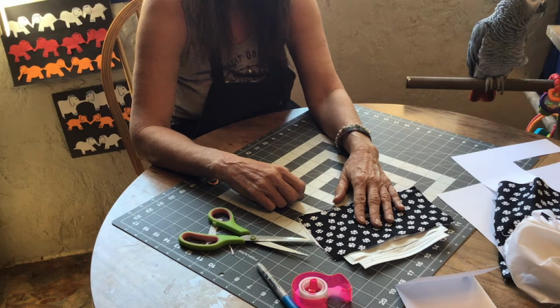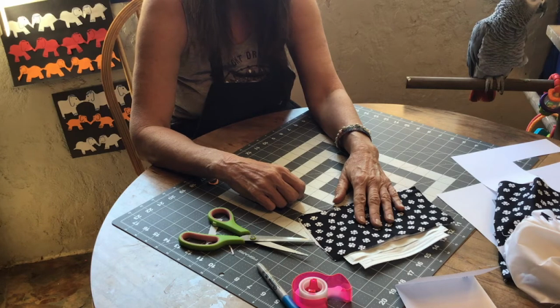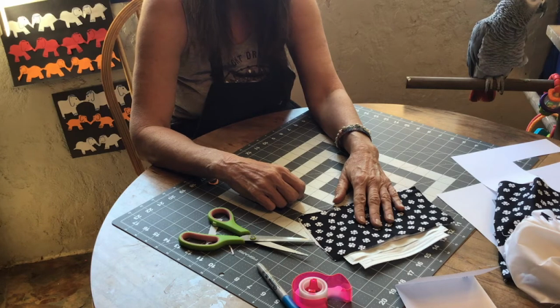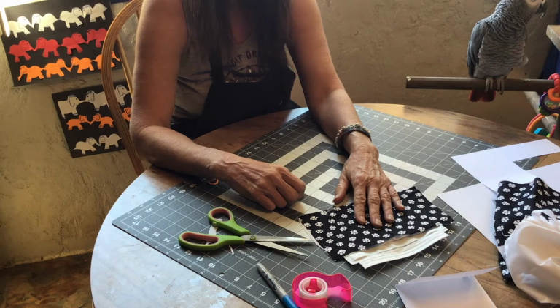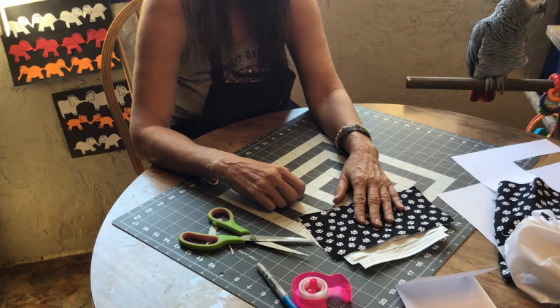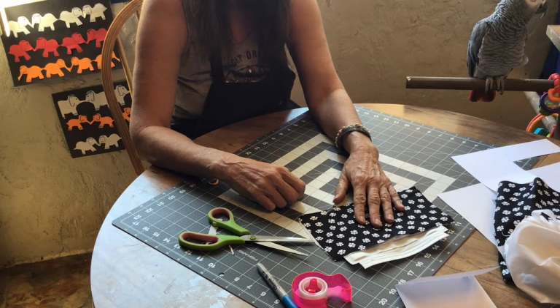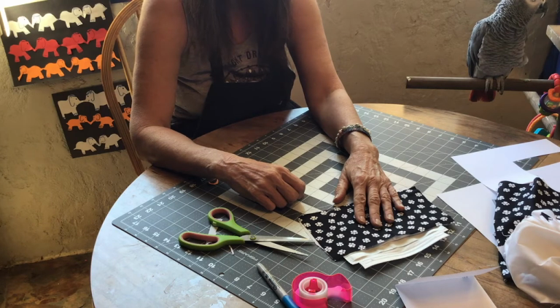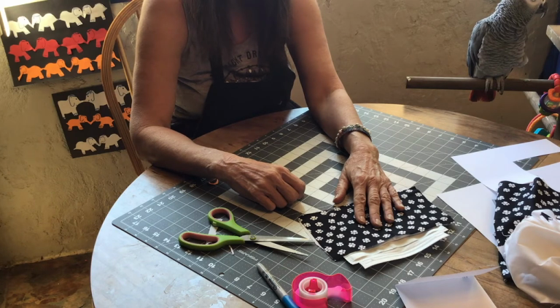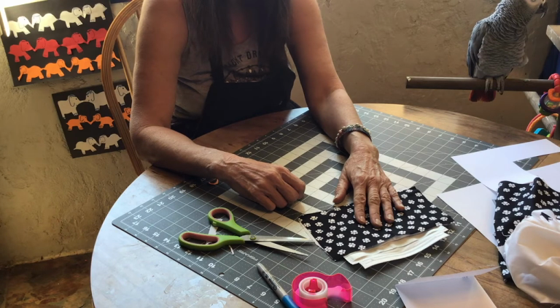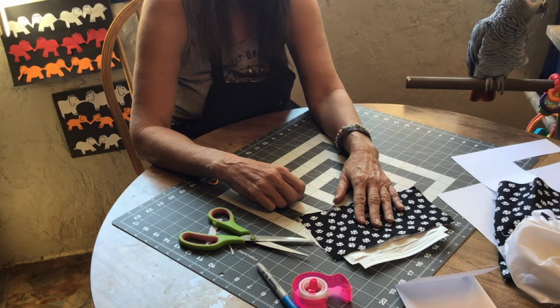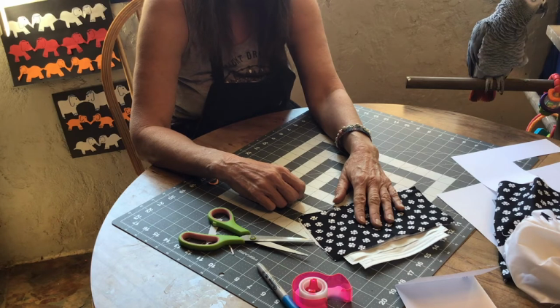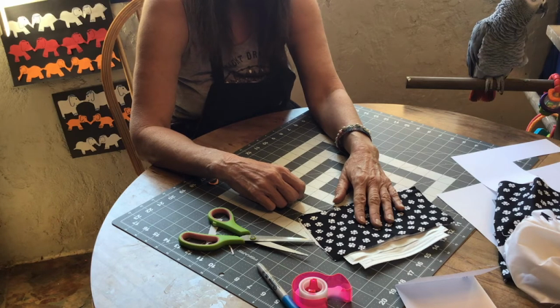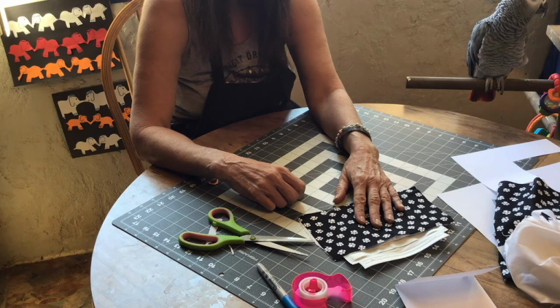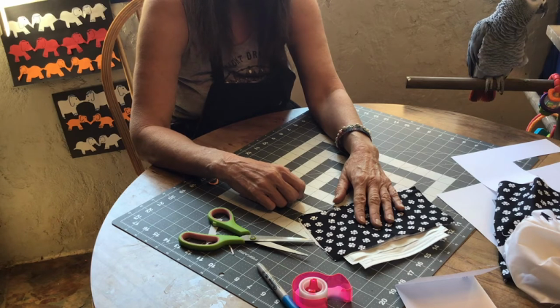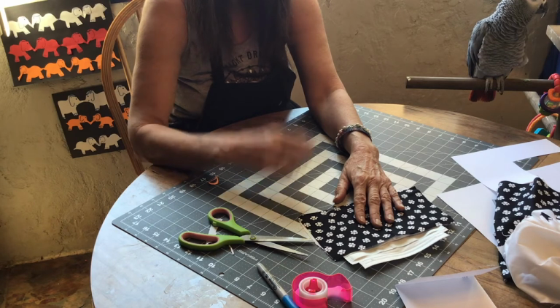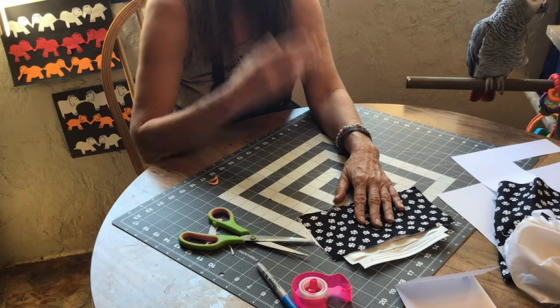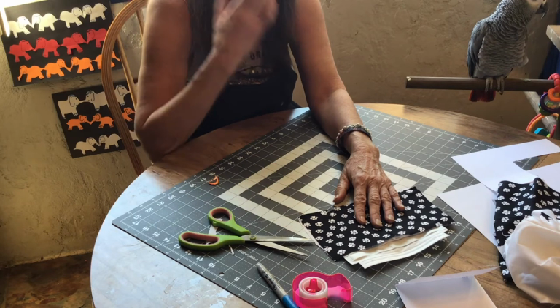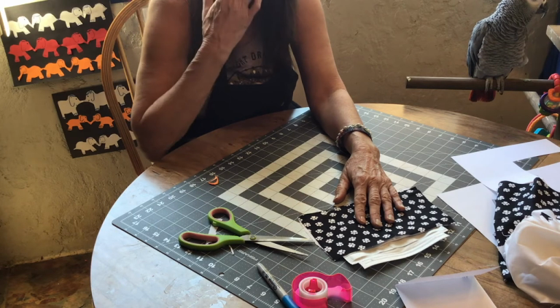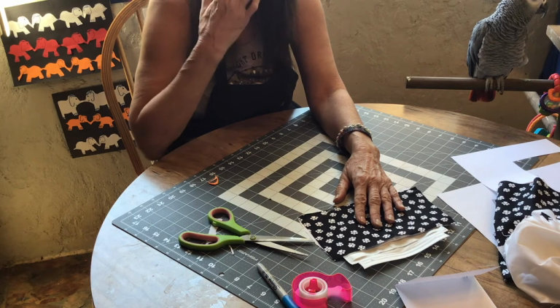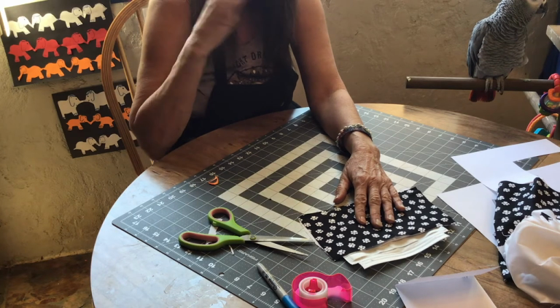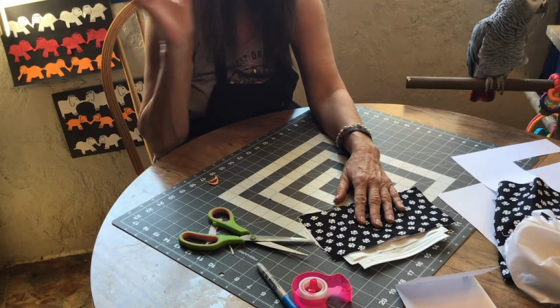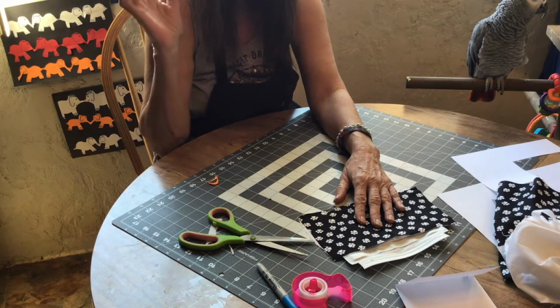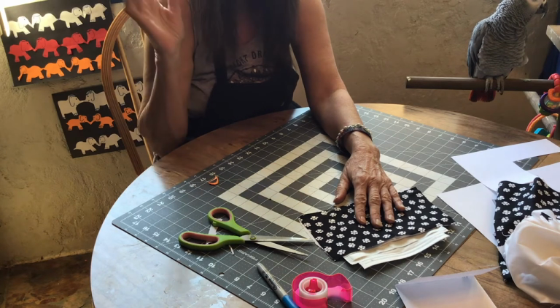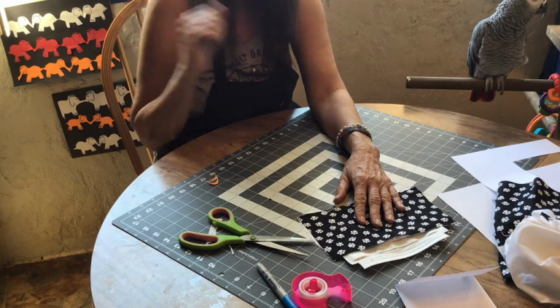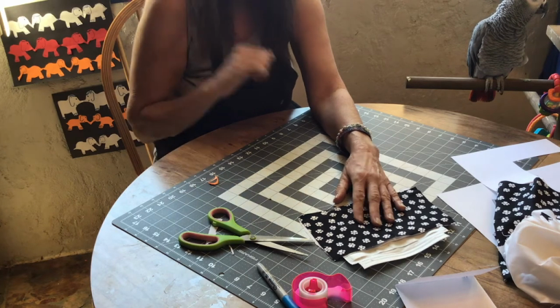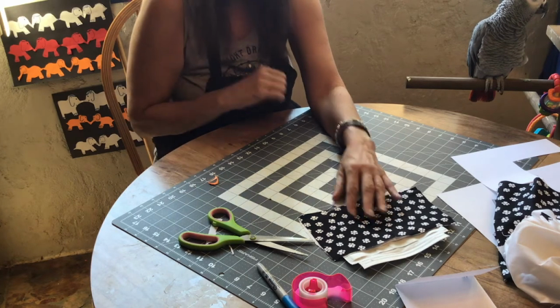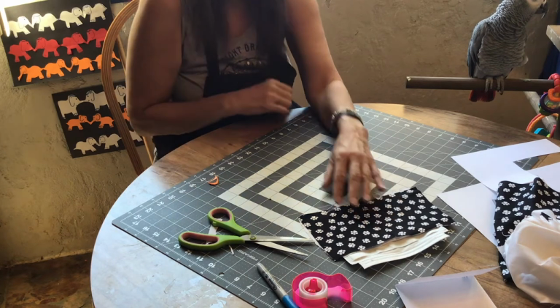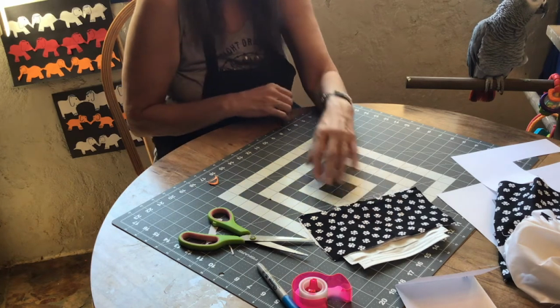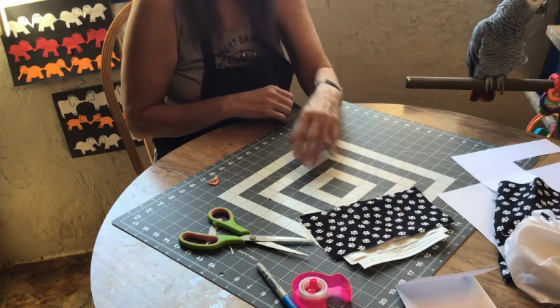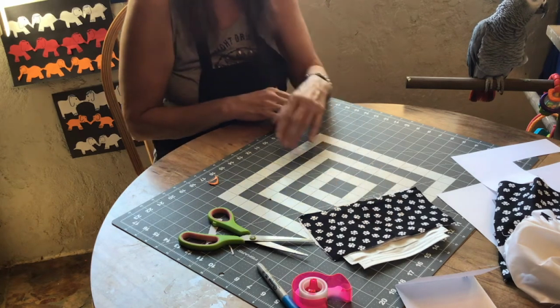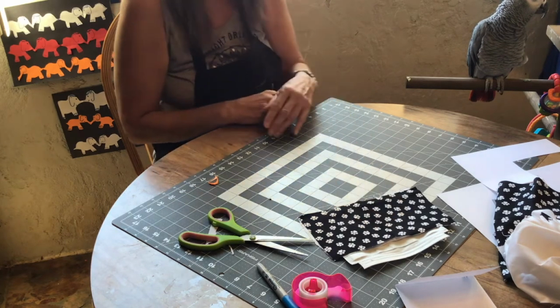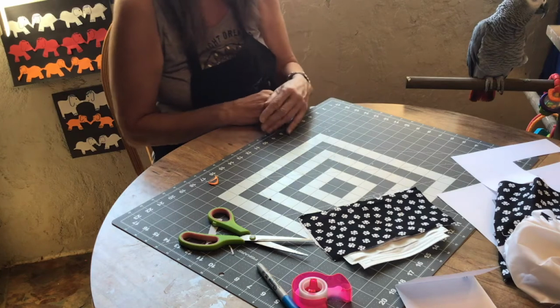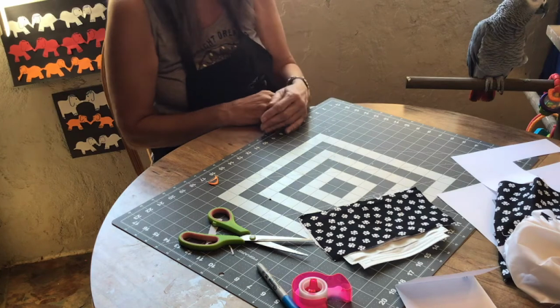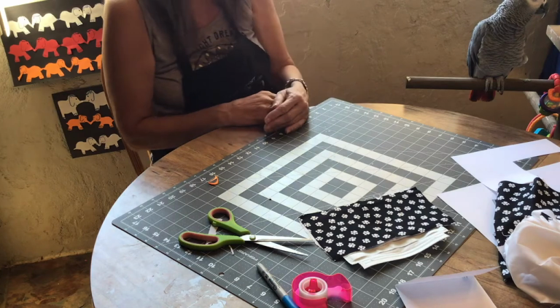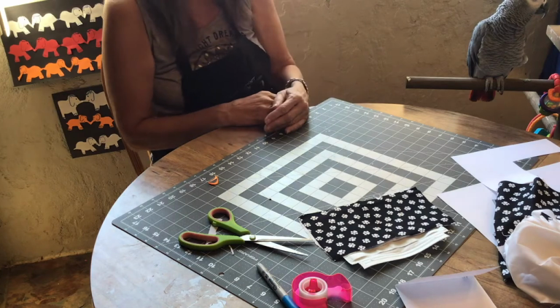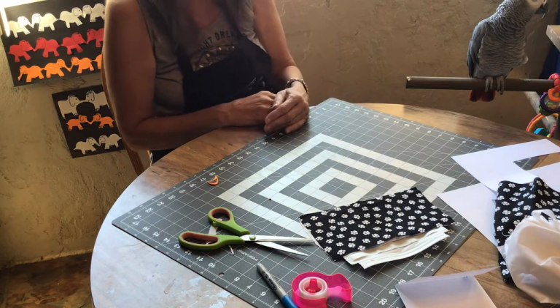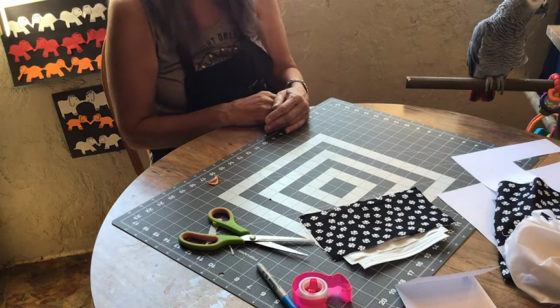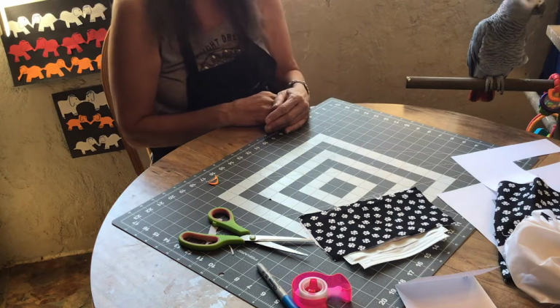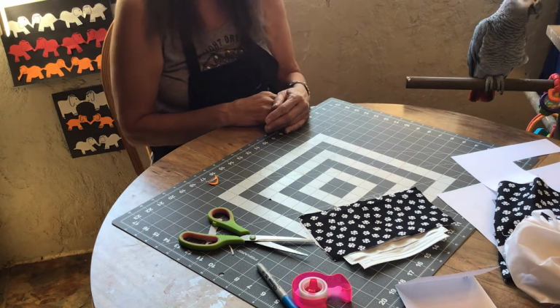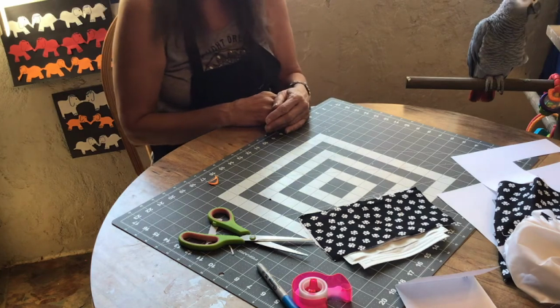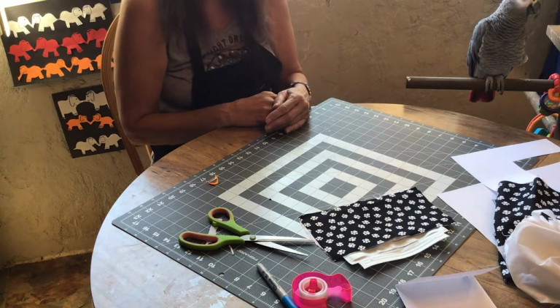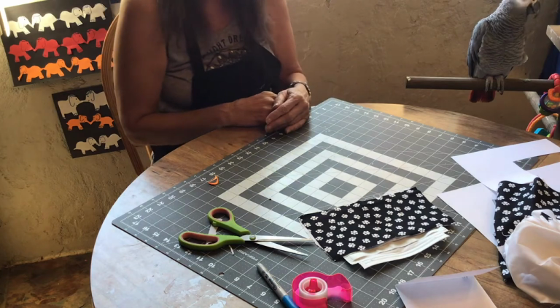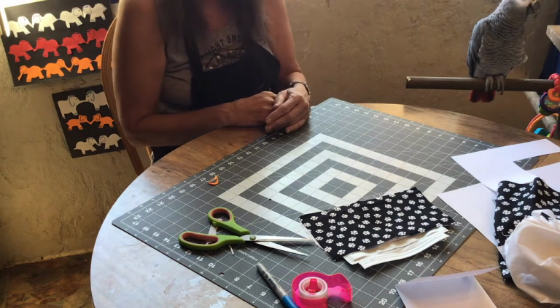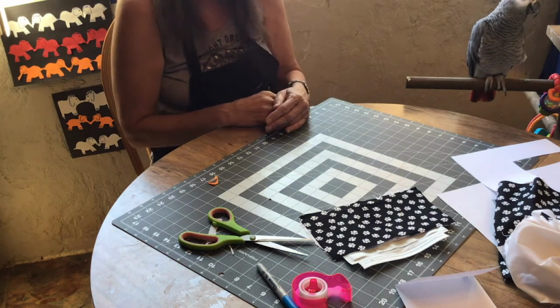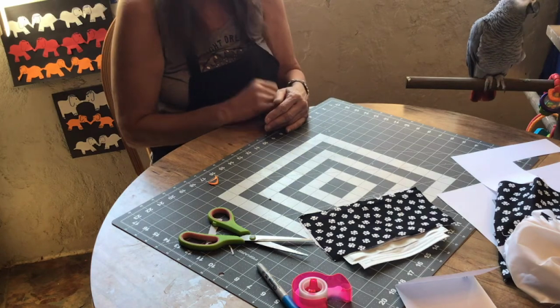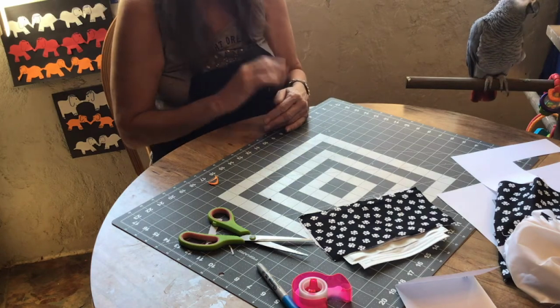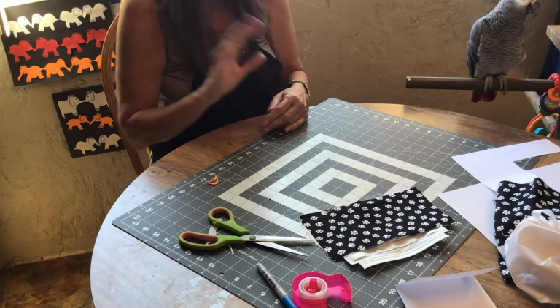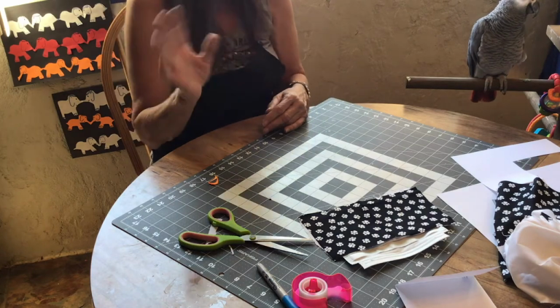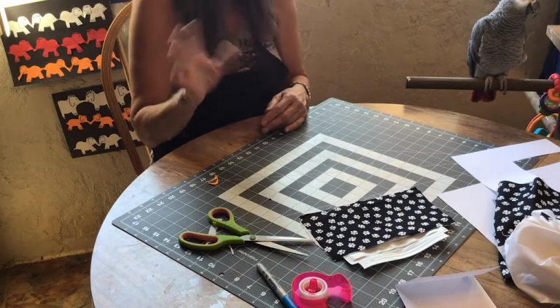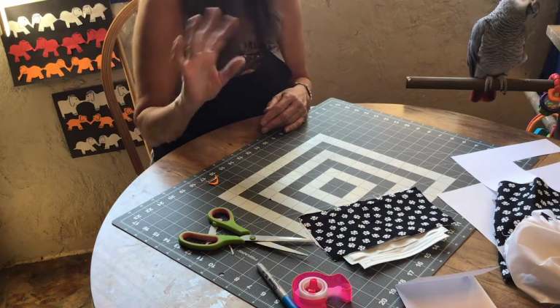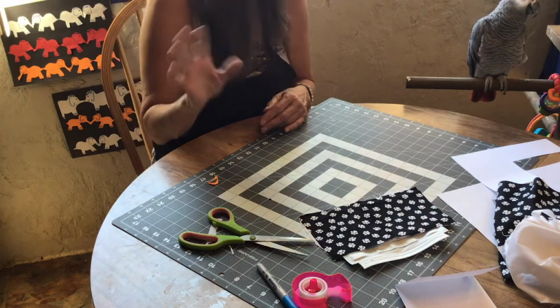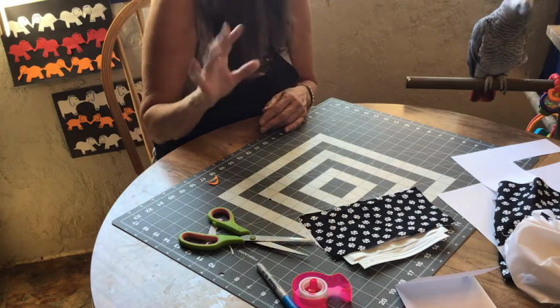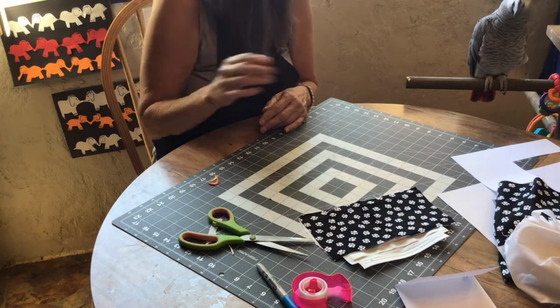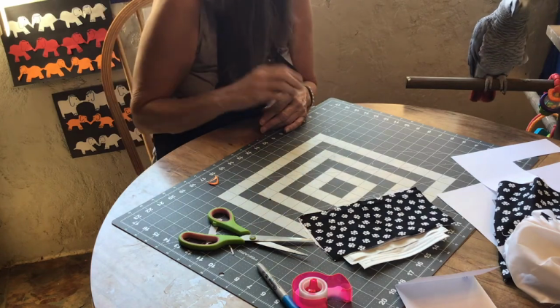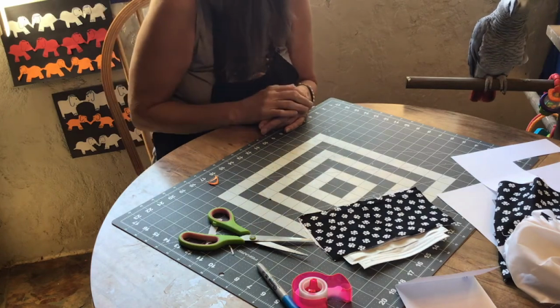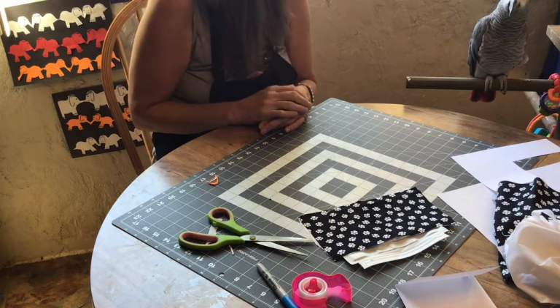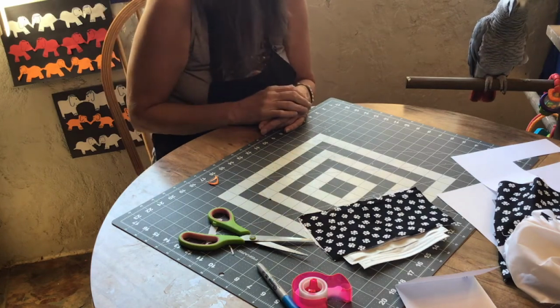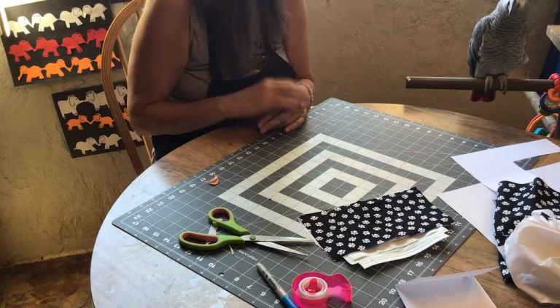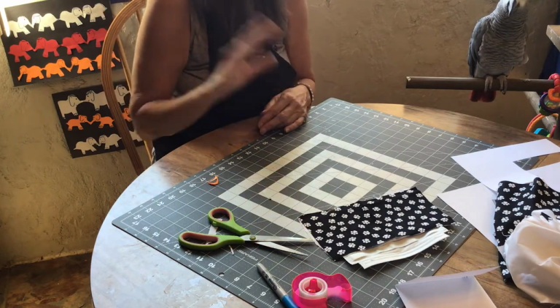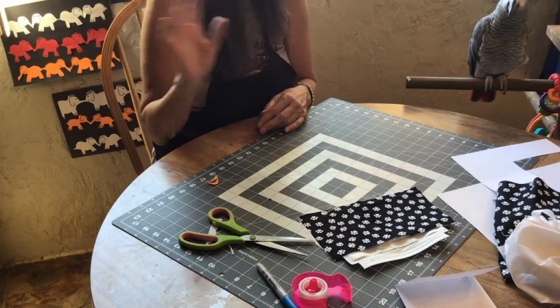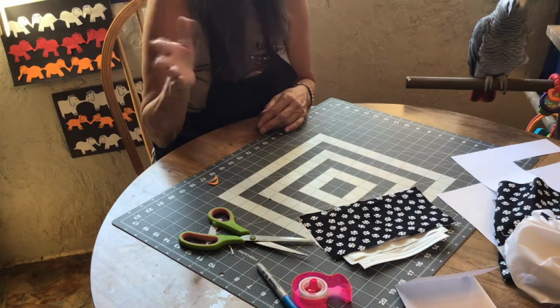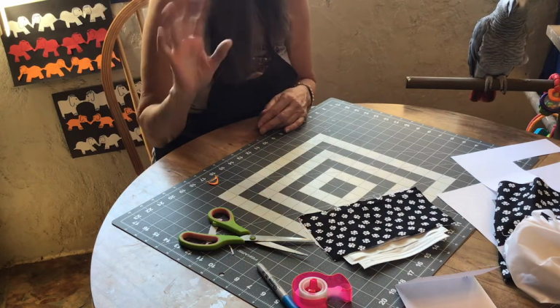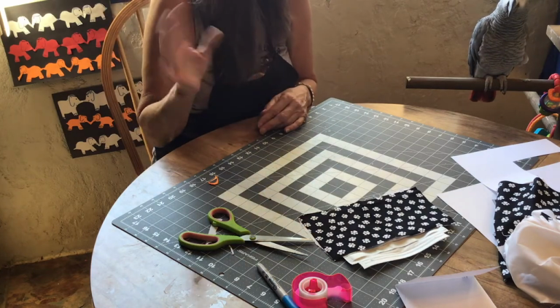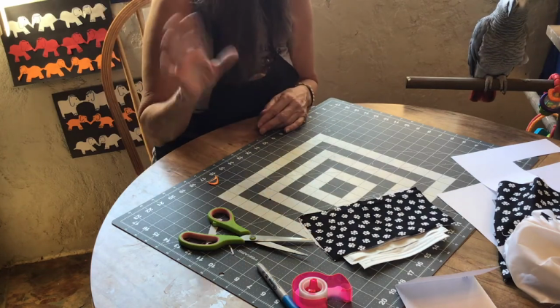I will sew one together and show you how it looks afterwards. You guys have fun — until next time, Thor and I say bye!